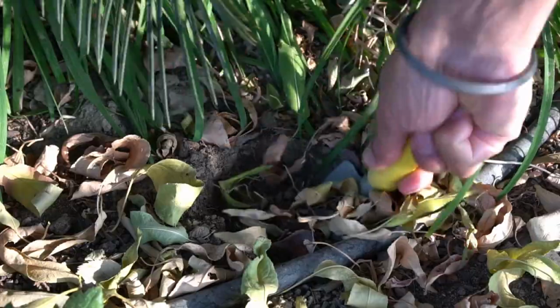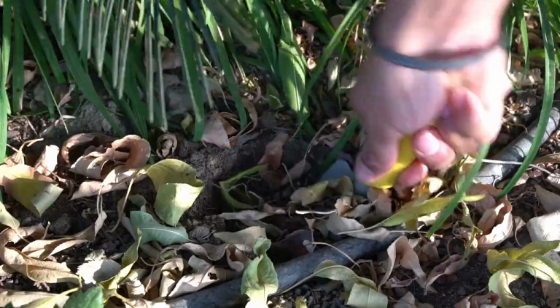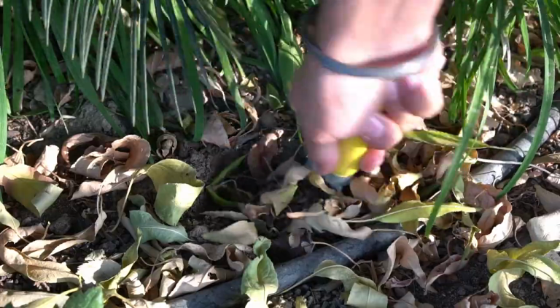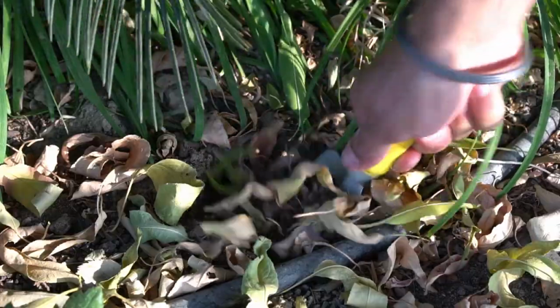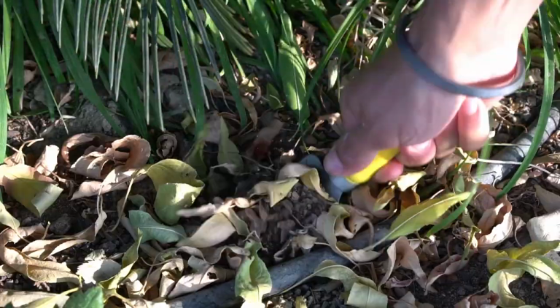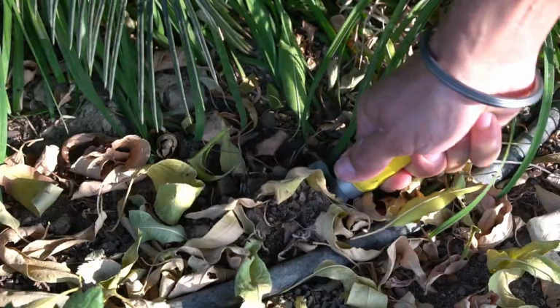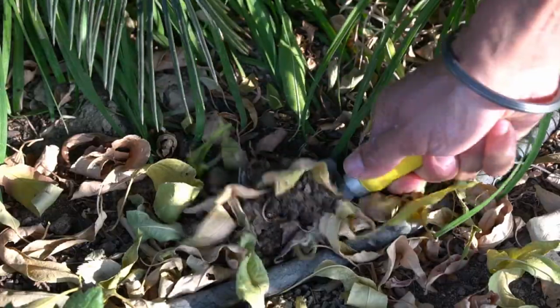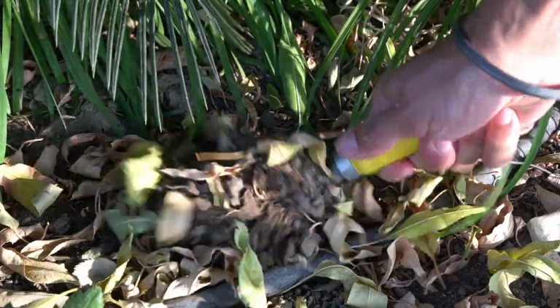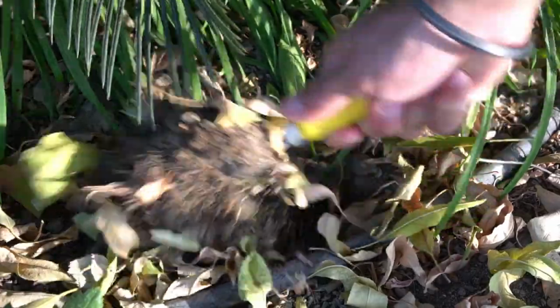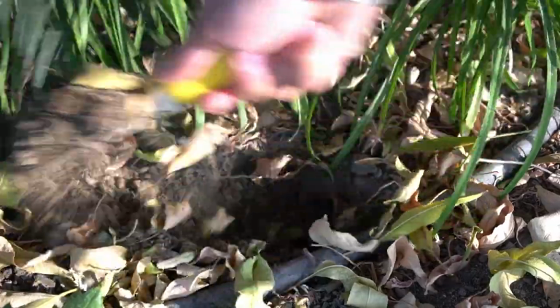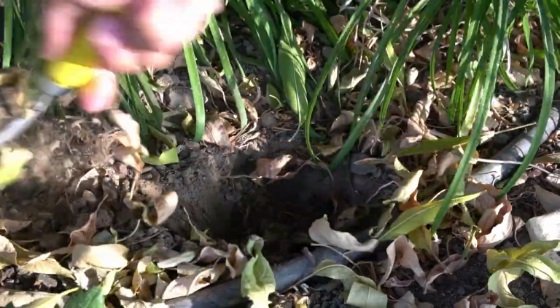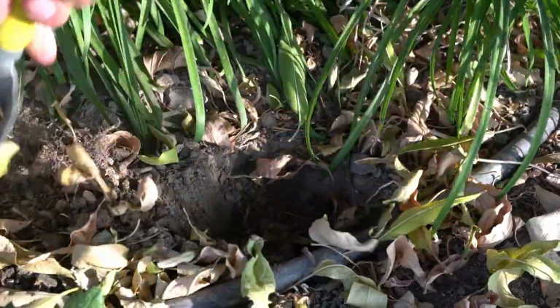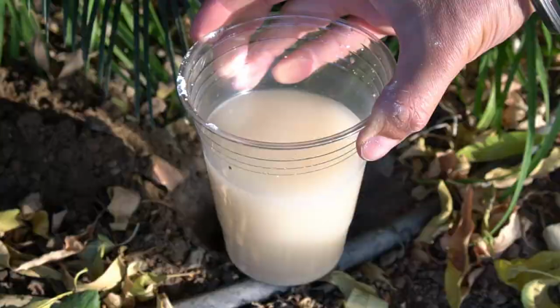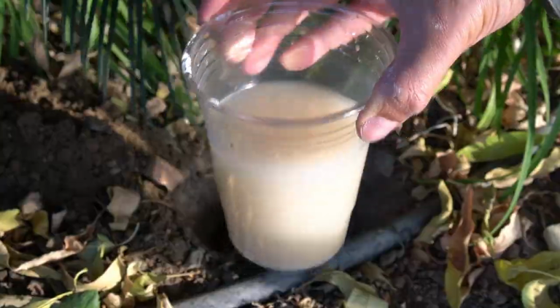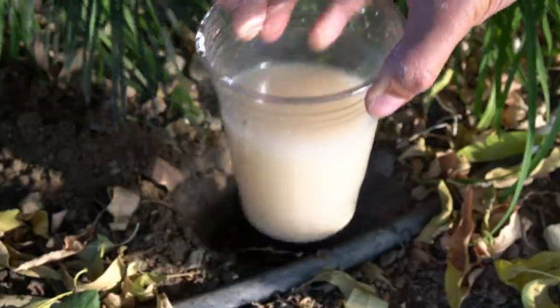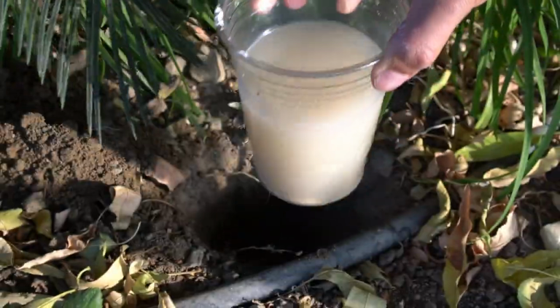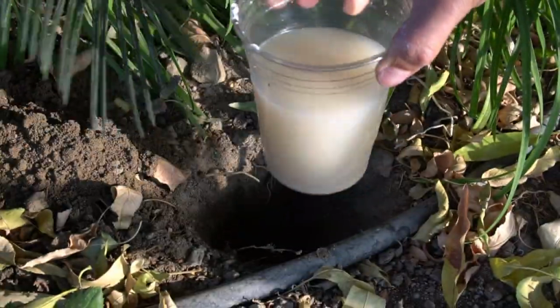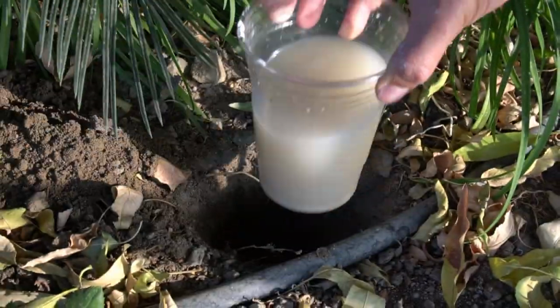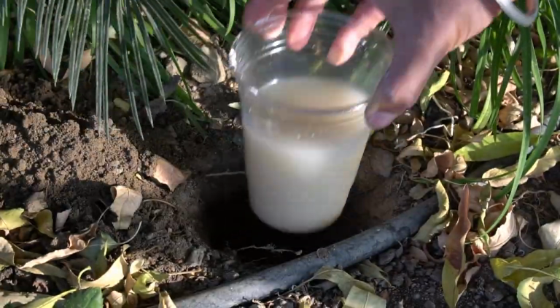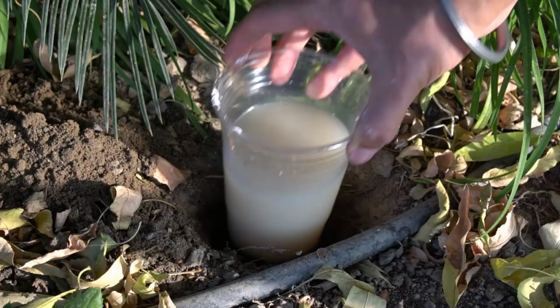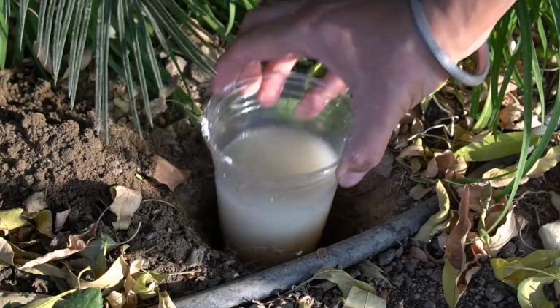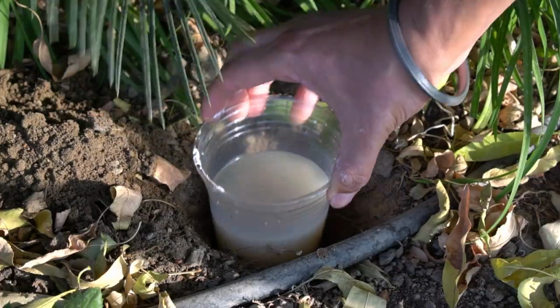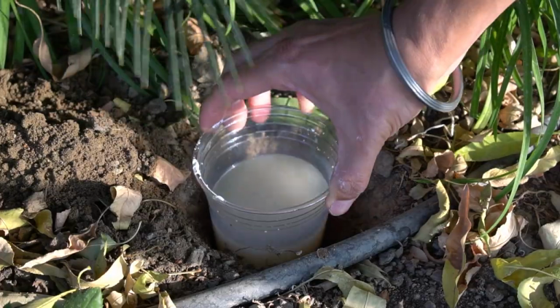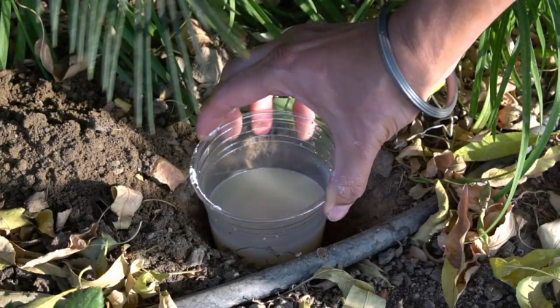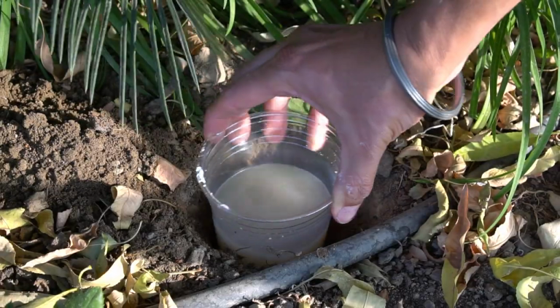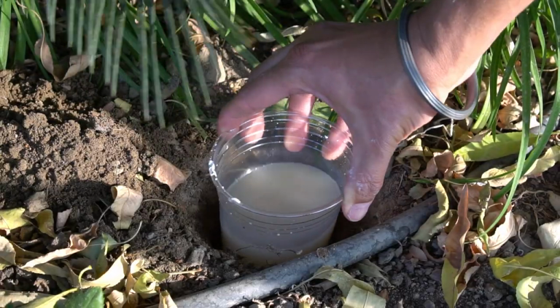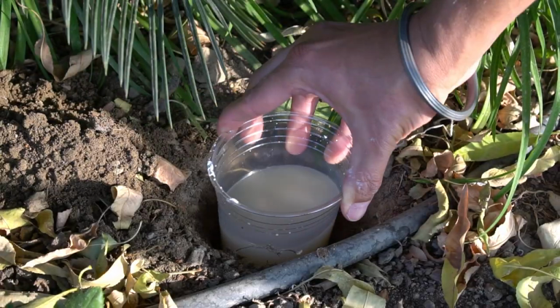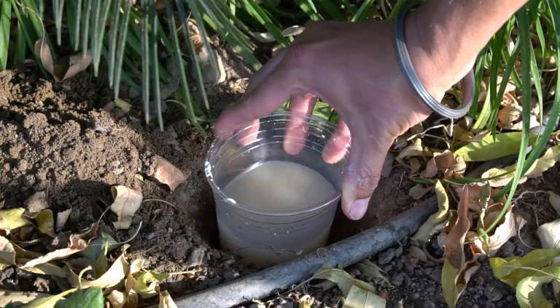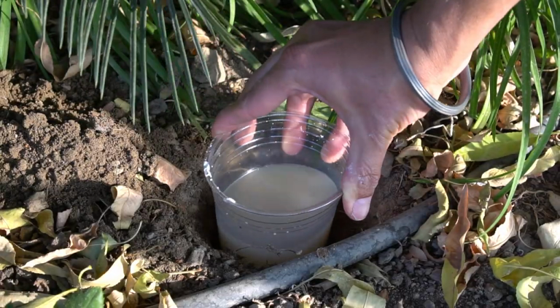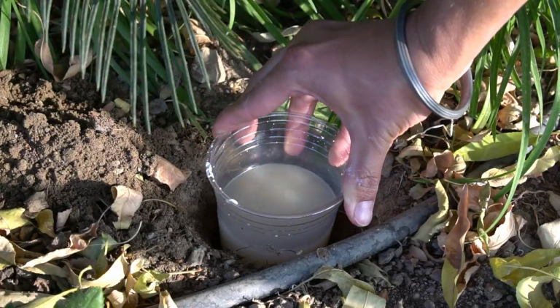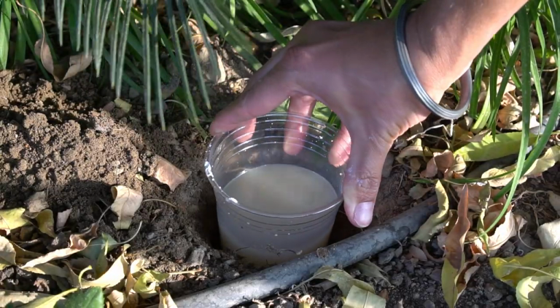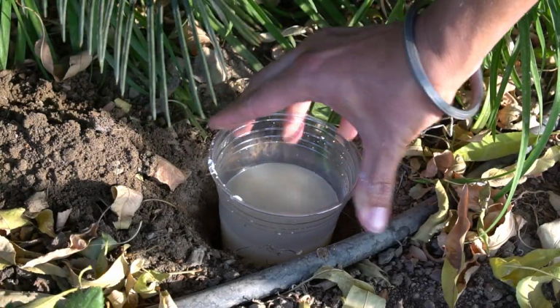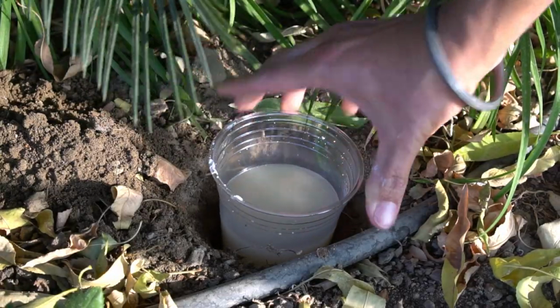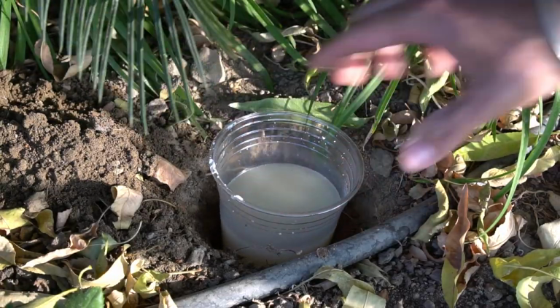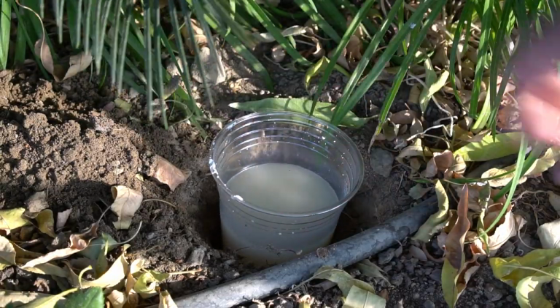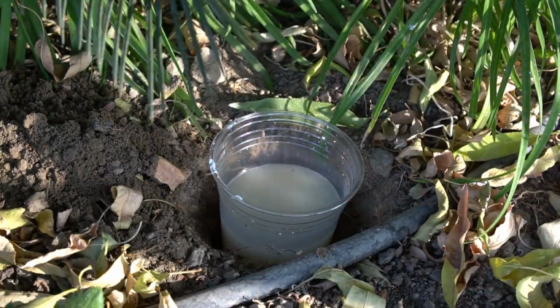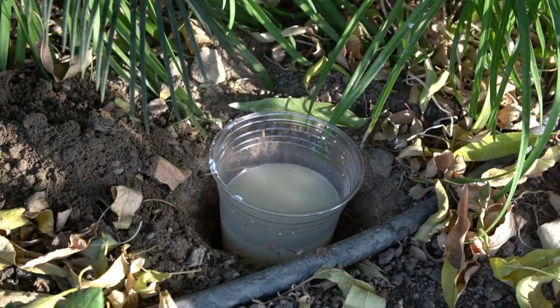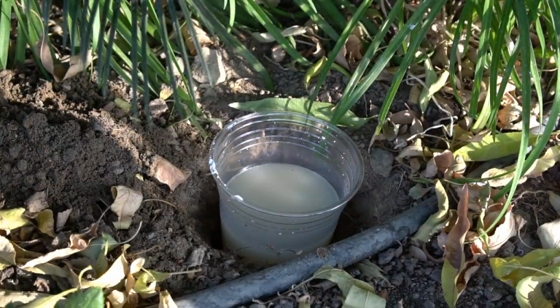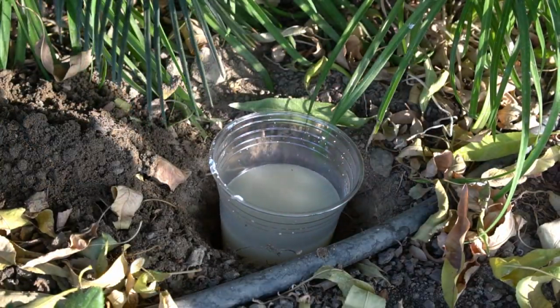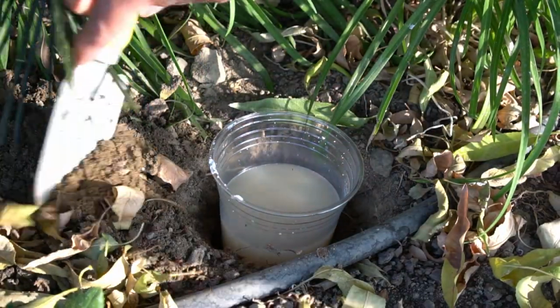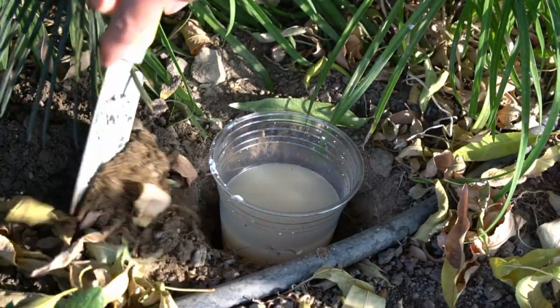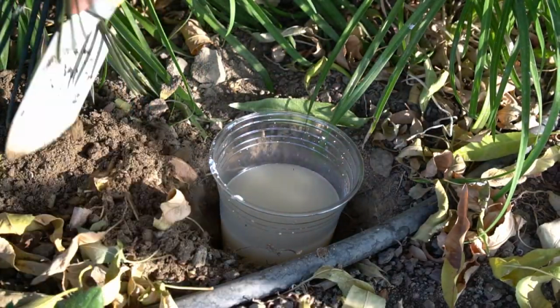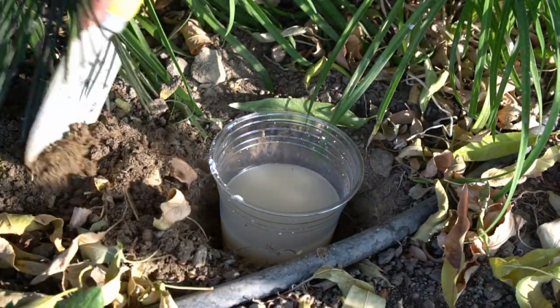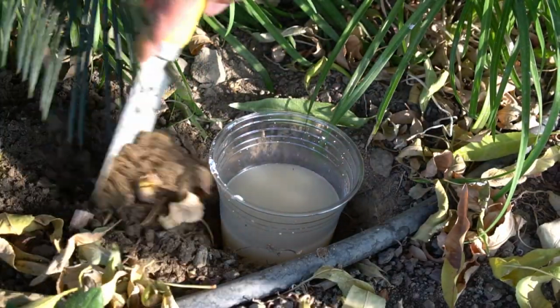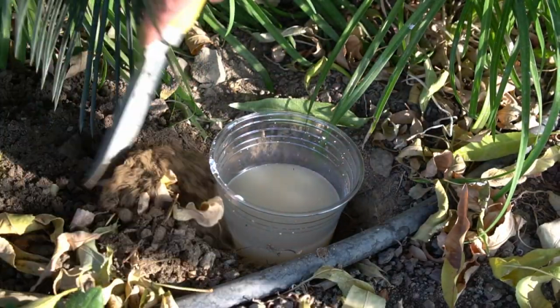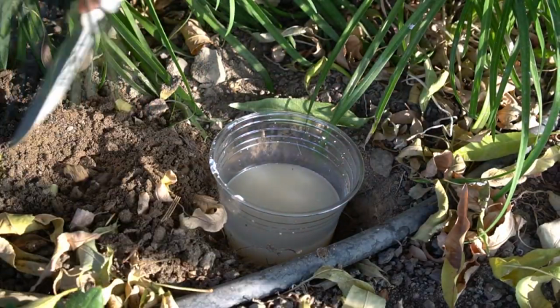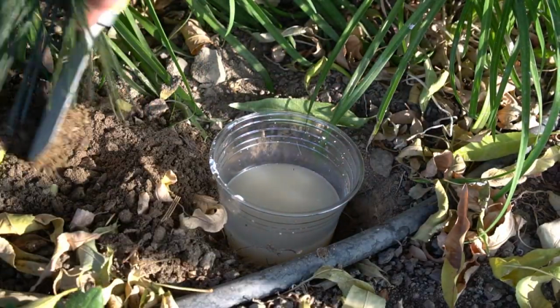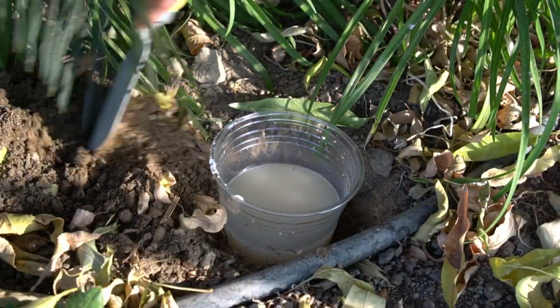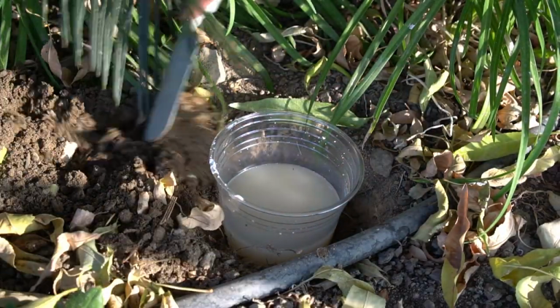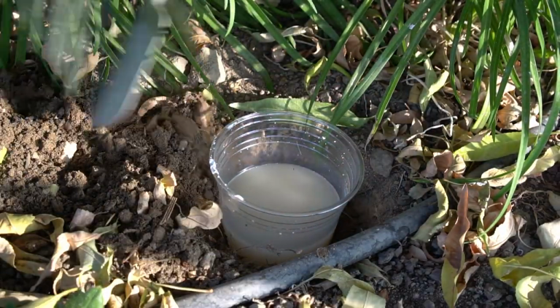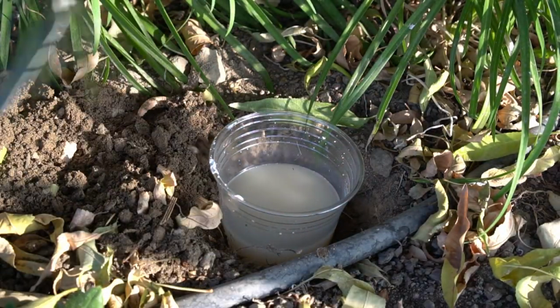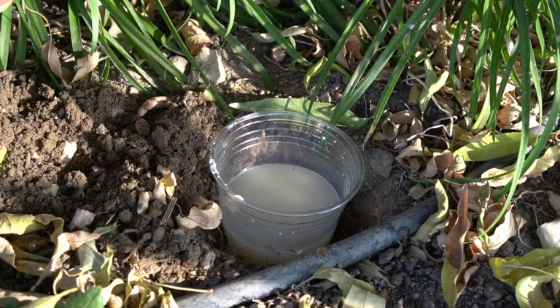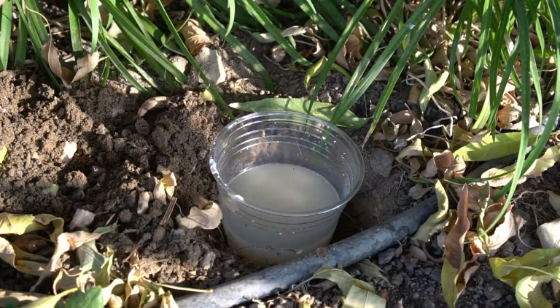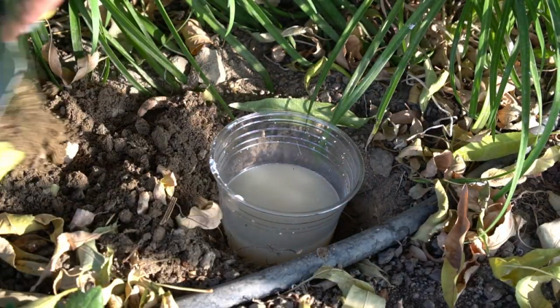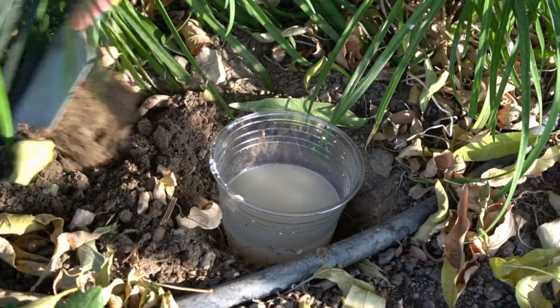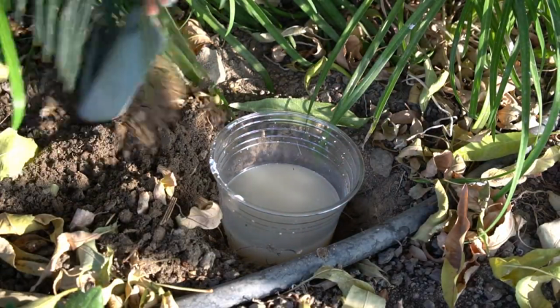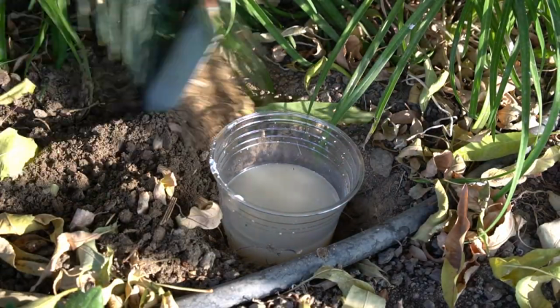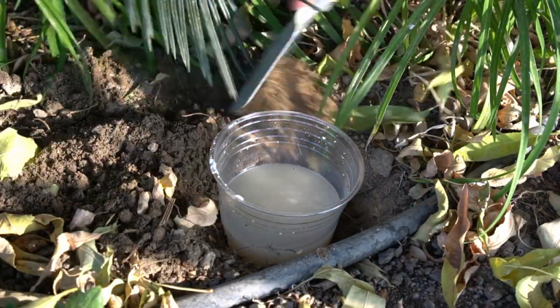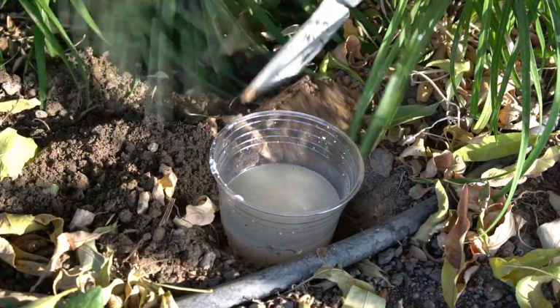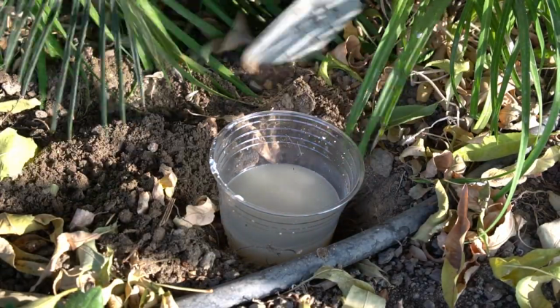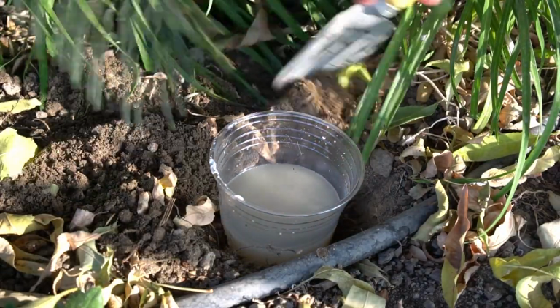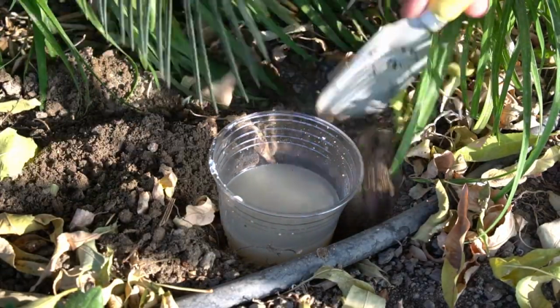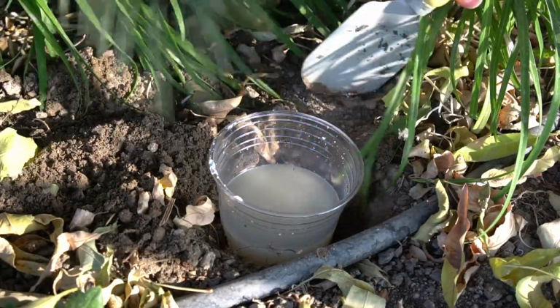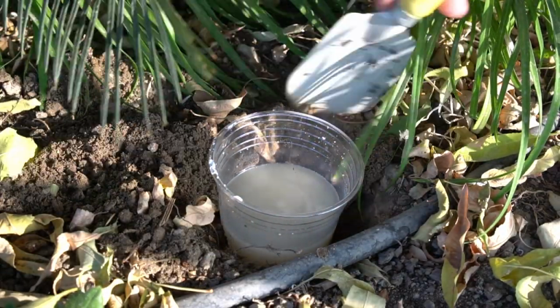Again, dig a hole in the ground and then place the yeast trap in the hole so that the cup only sits about an inch above the soil. Cover the sides with the soil.